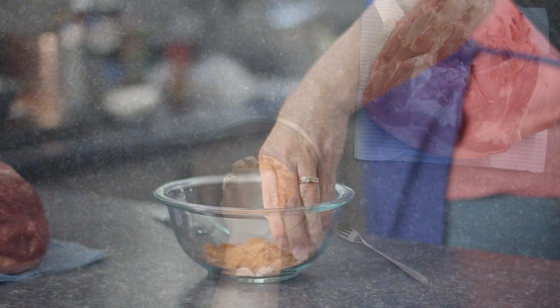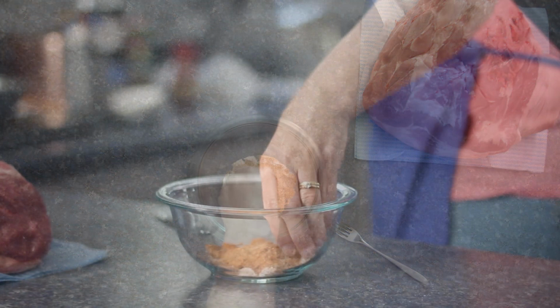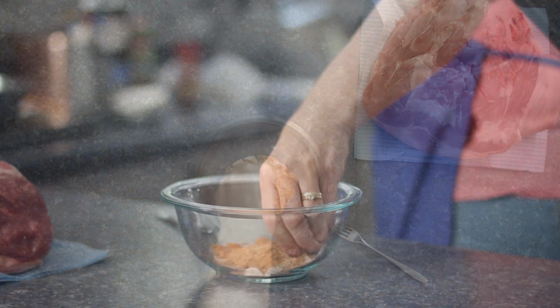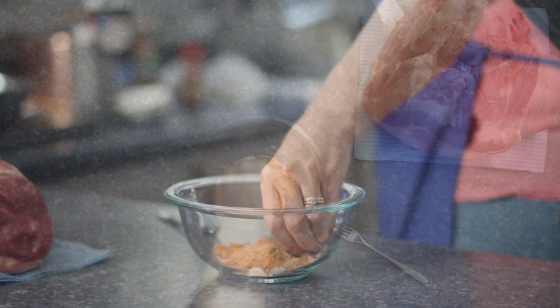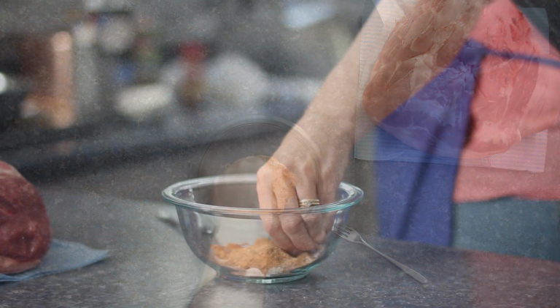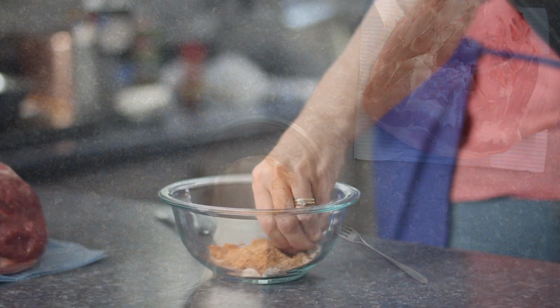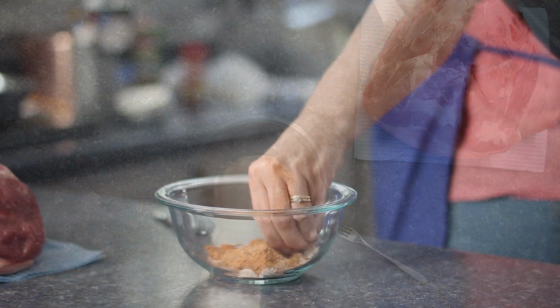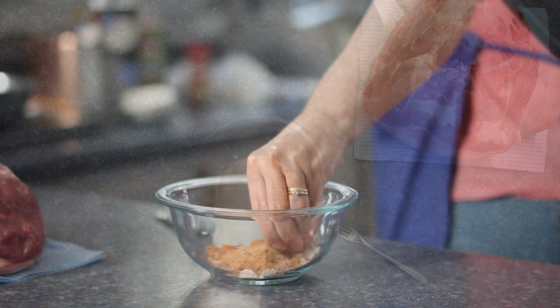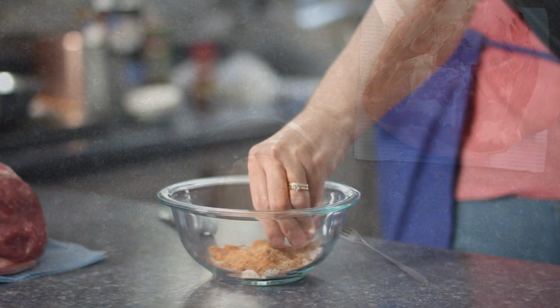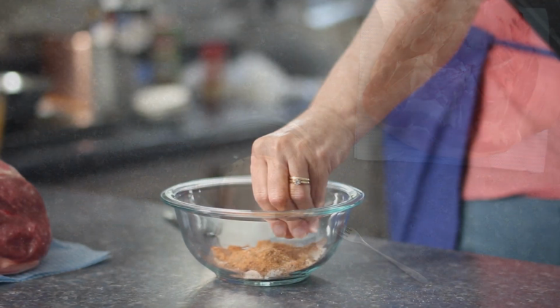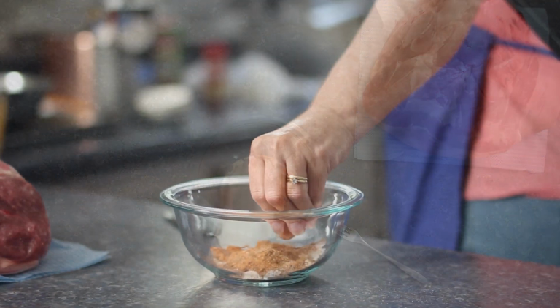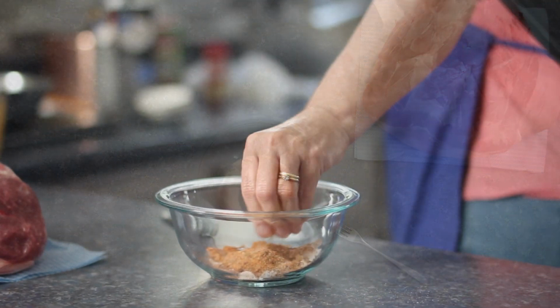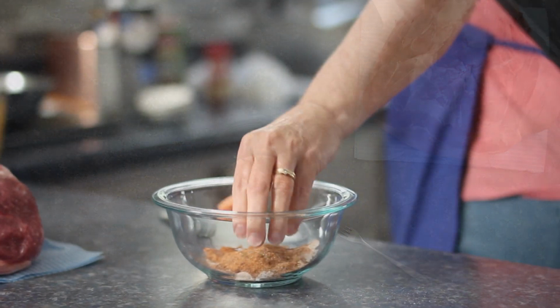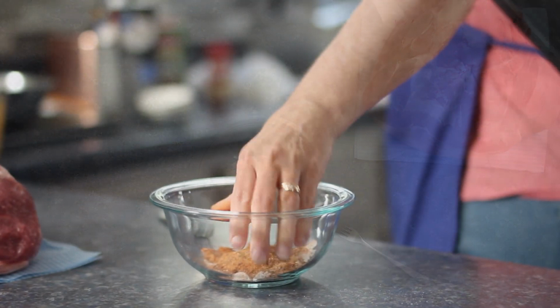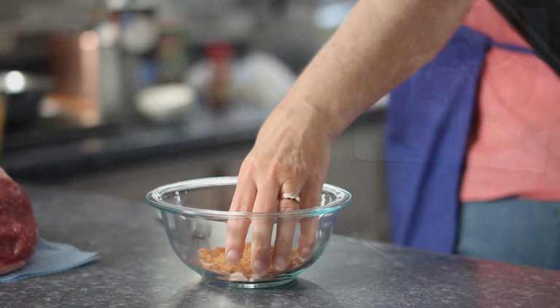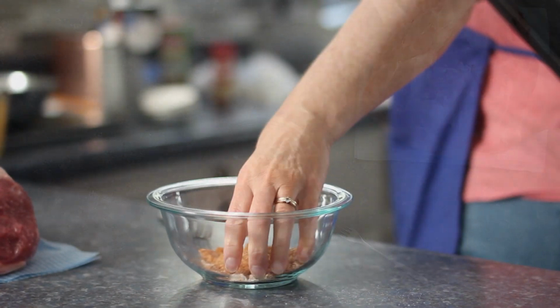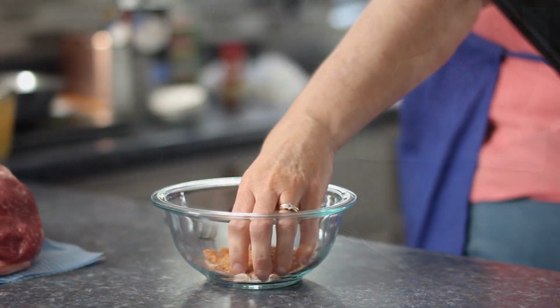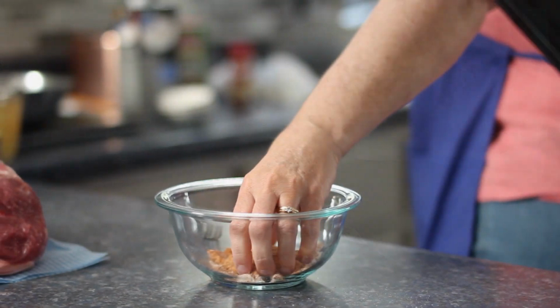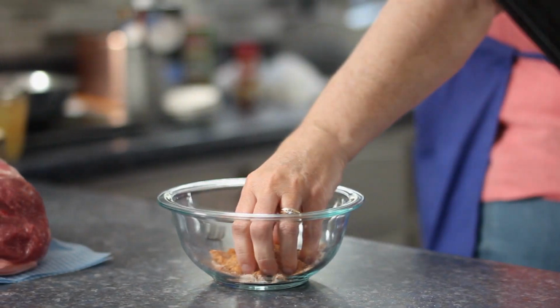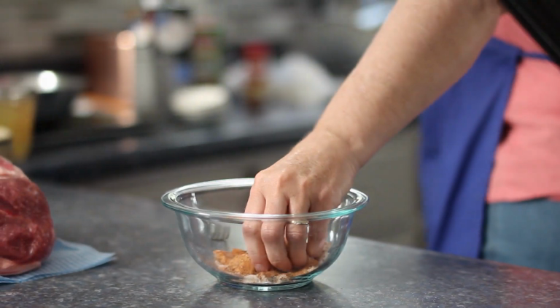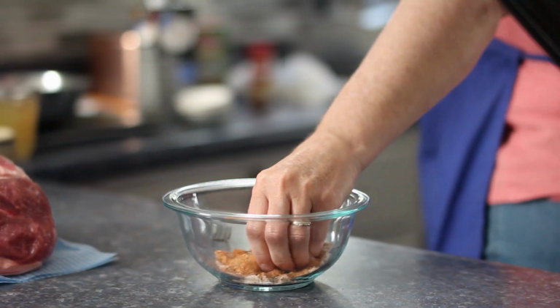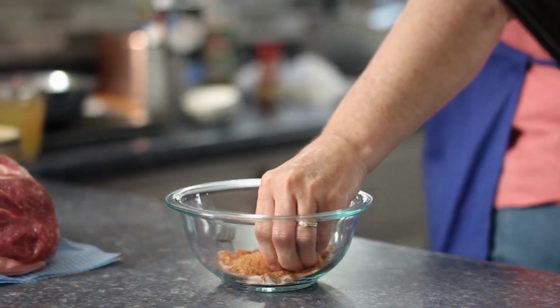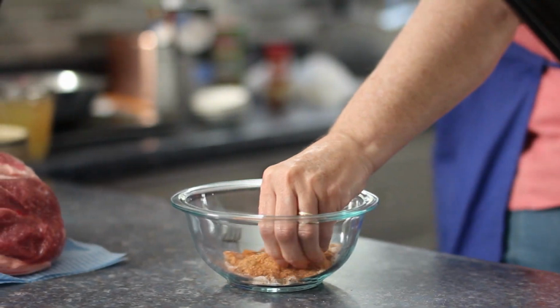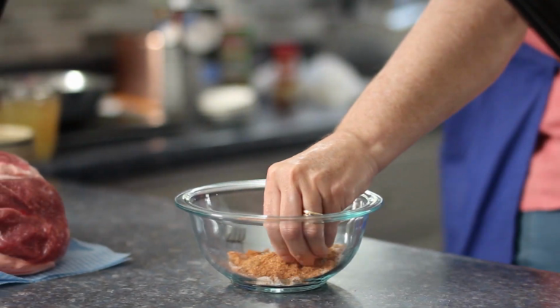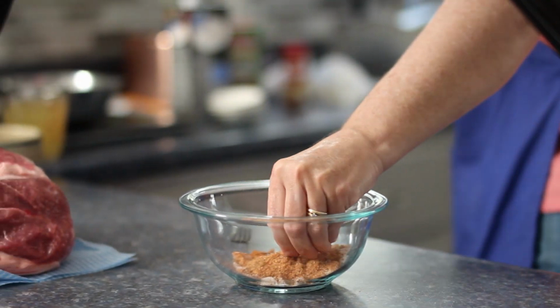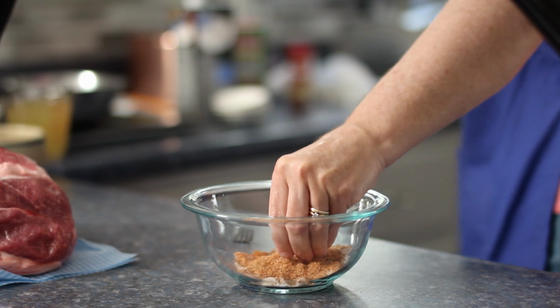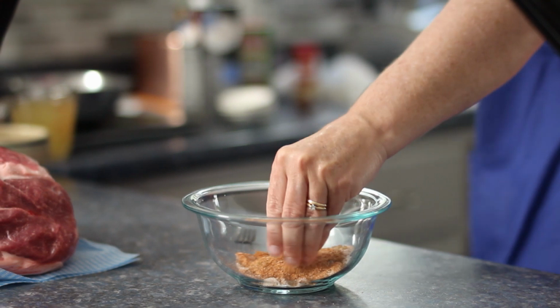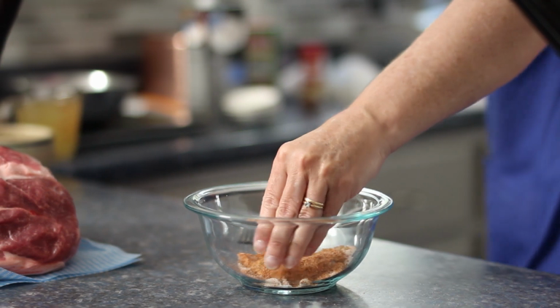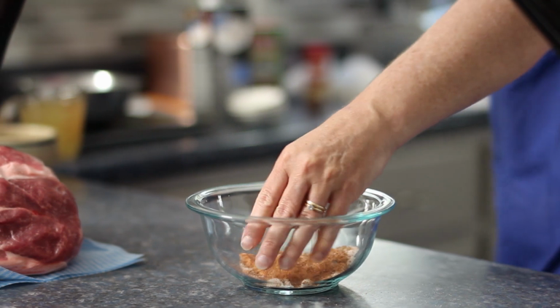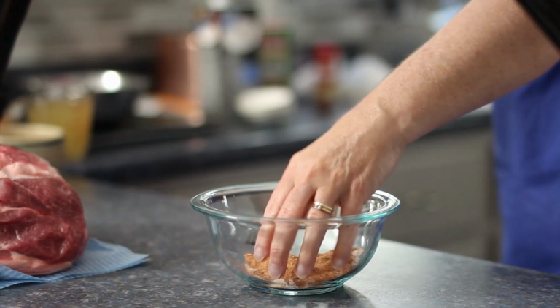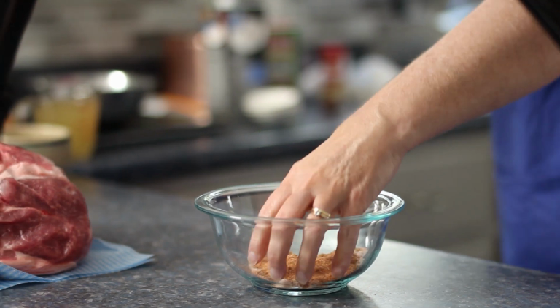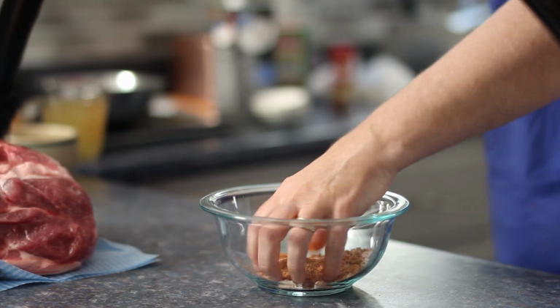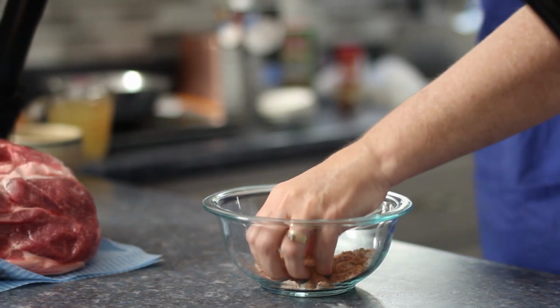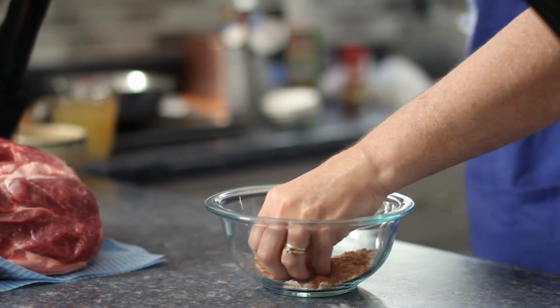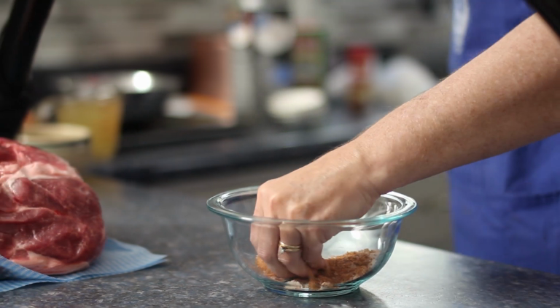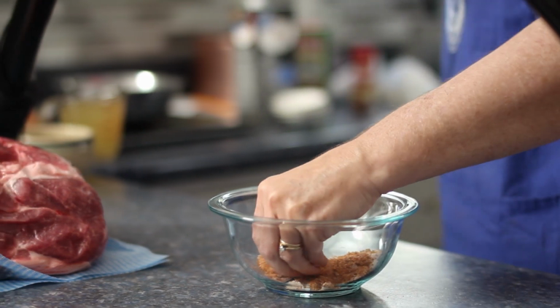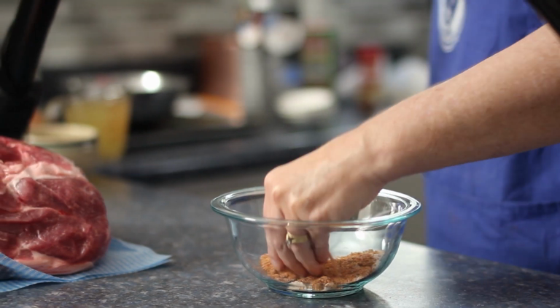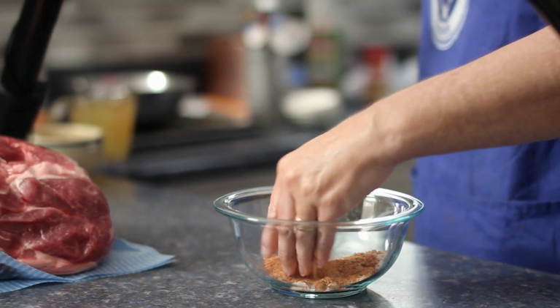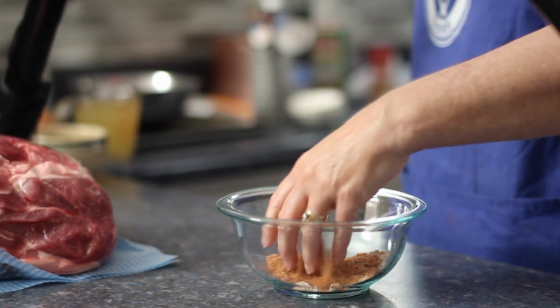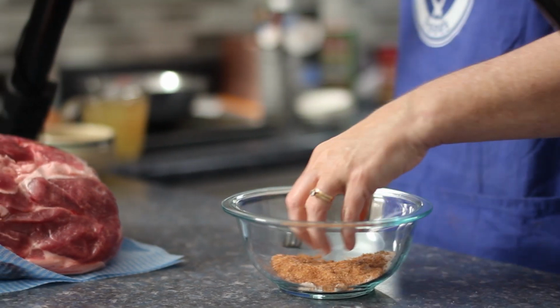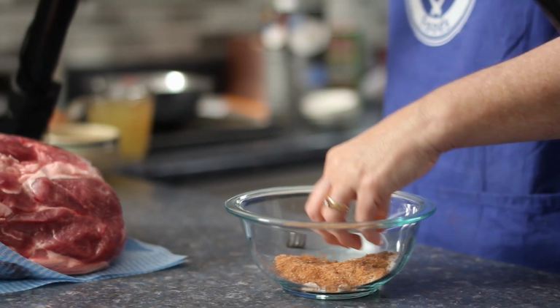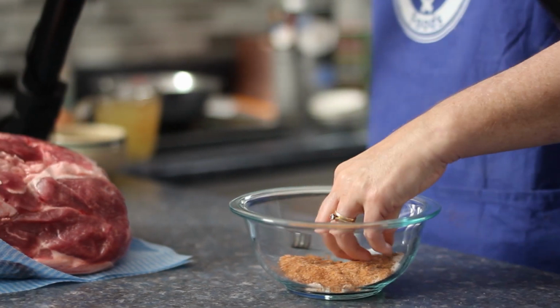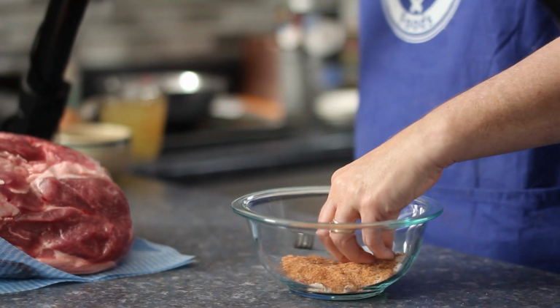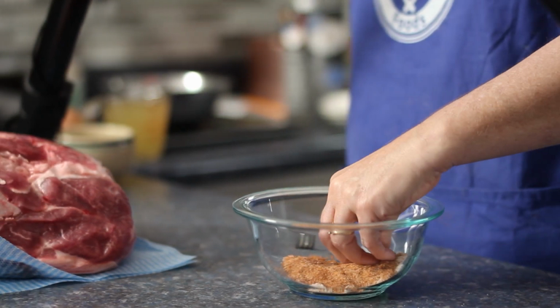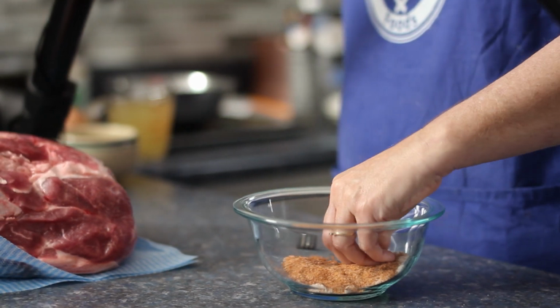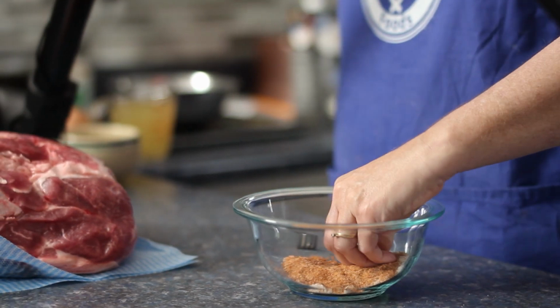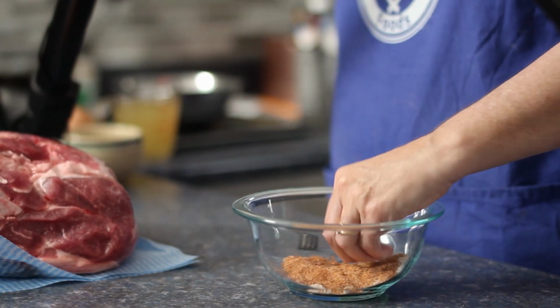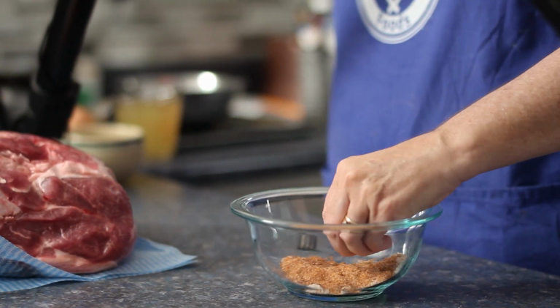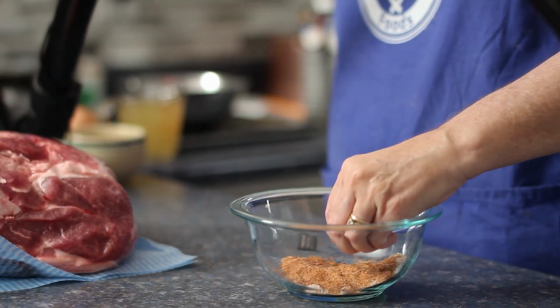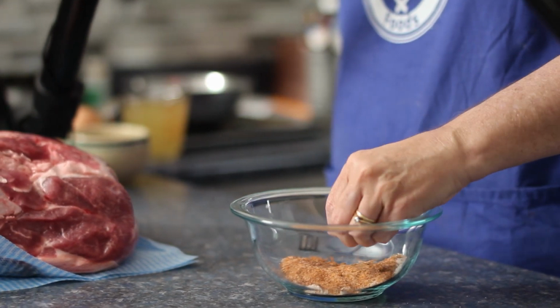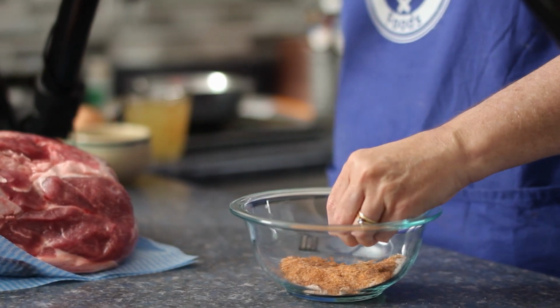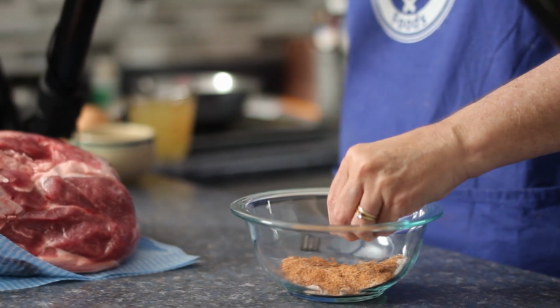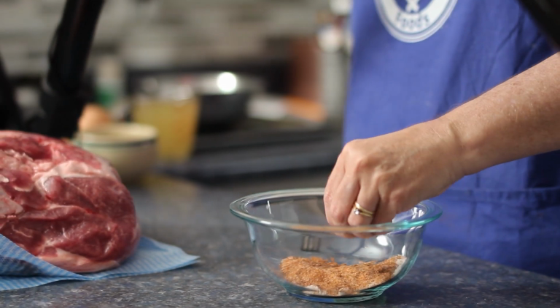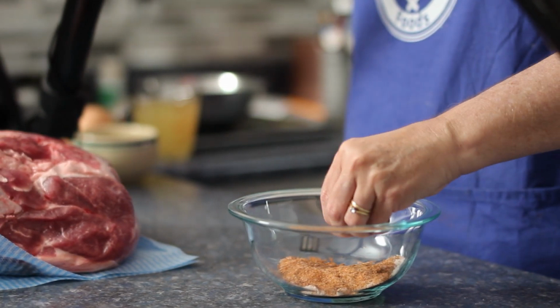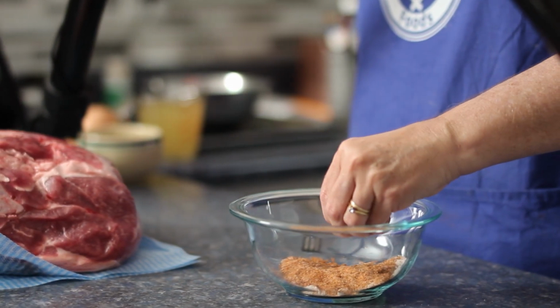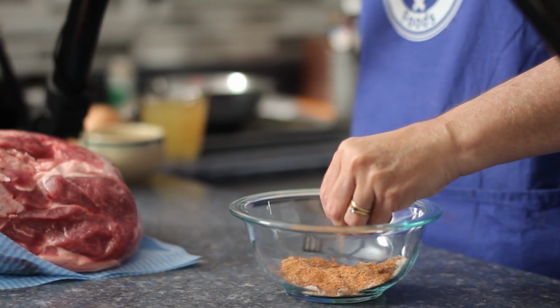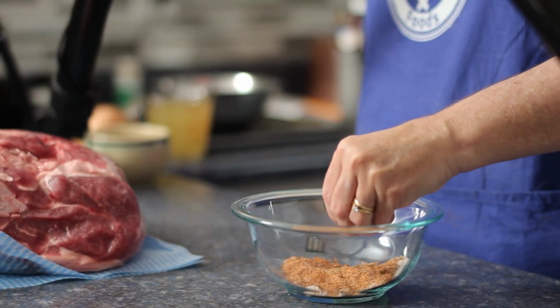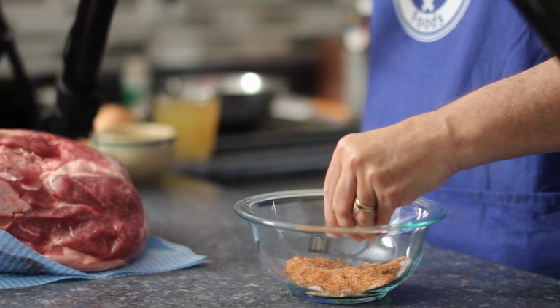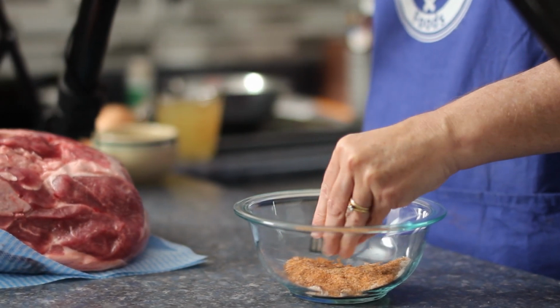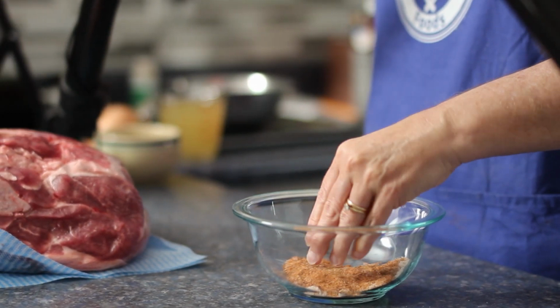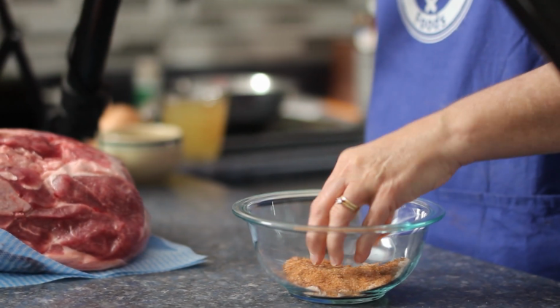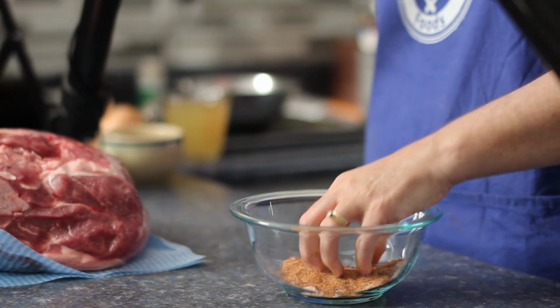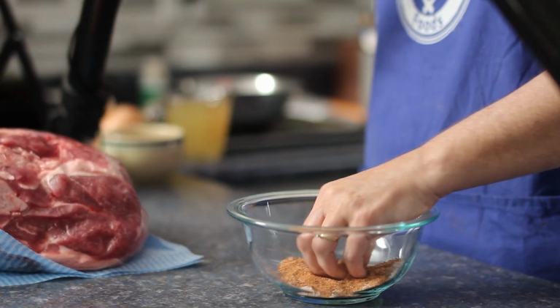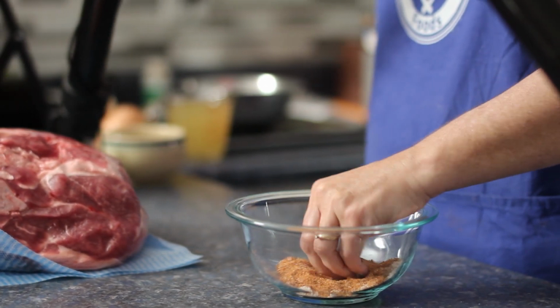I decided not to trim the fat before adding the dry rub because, like they say in cooking, fat is flavor.